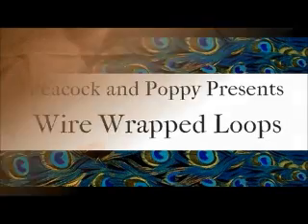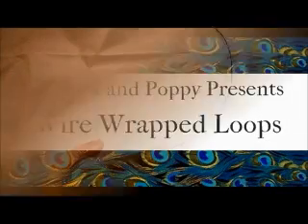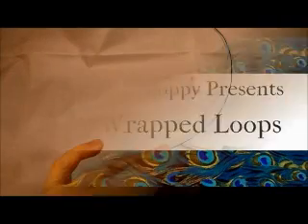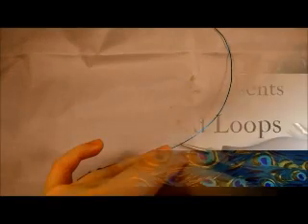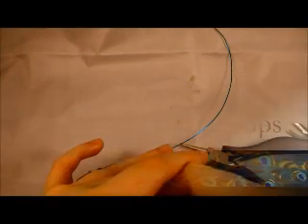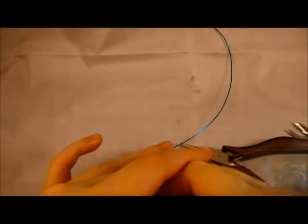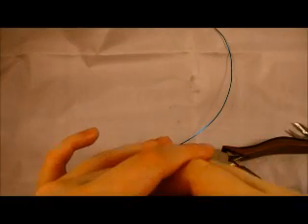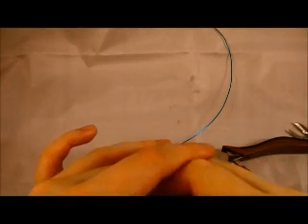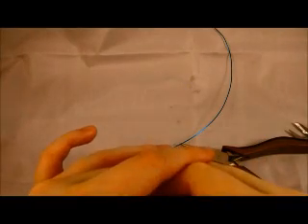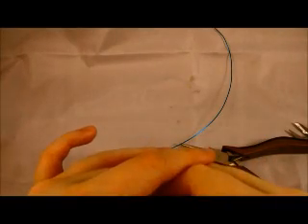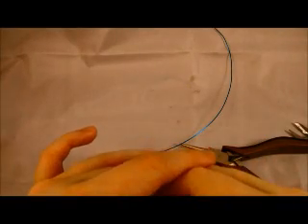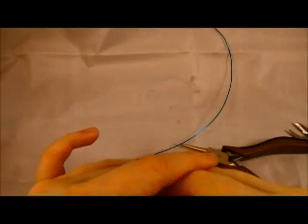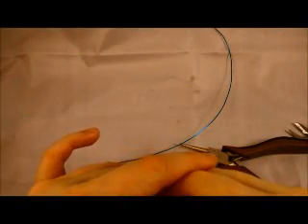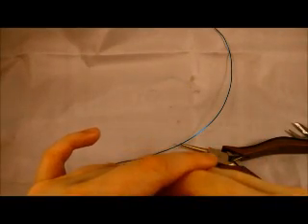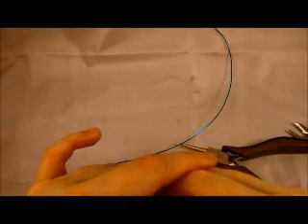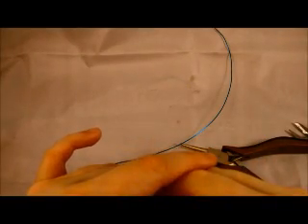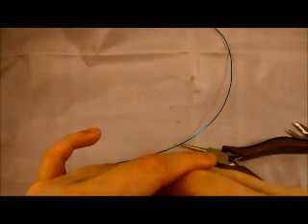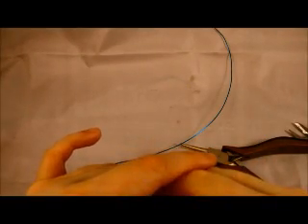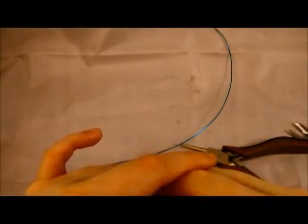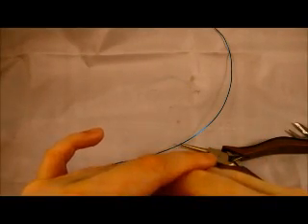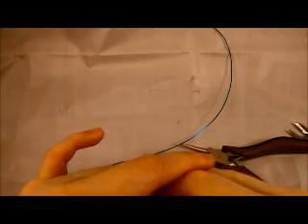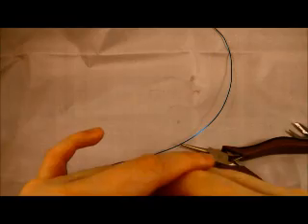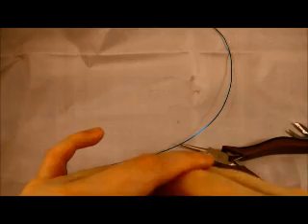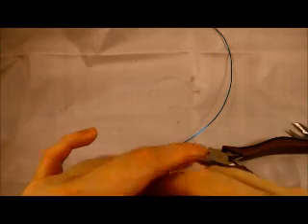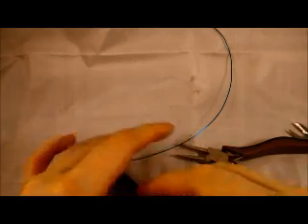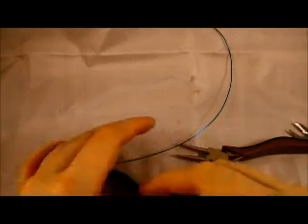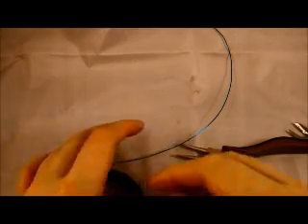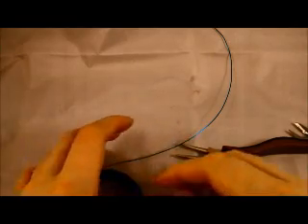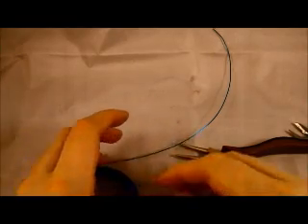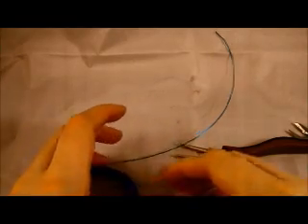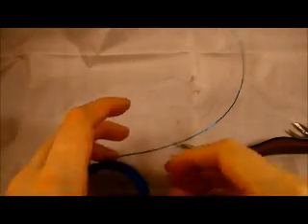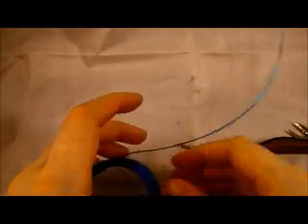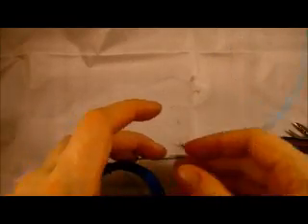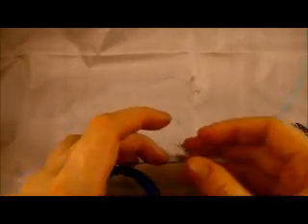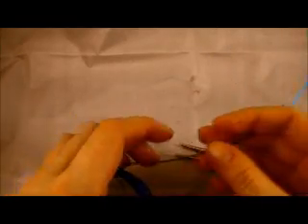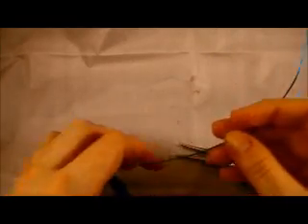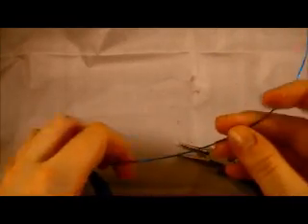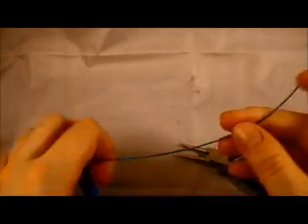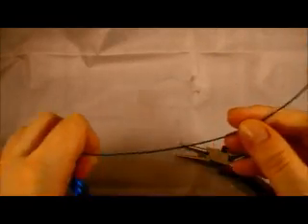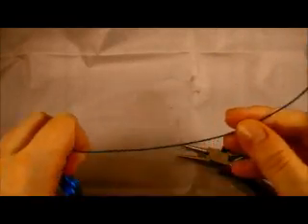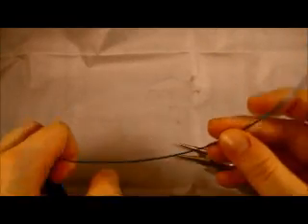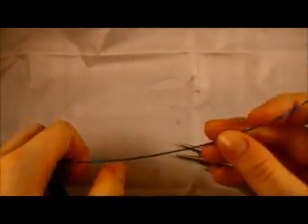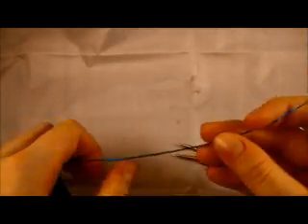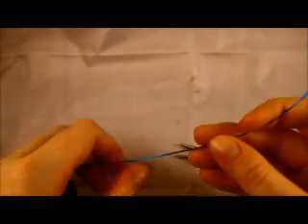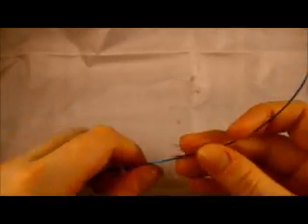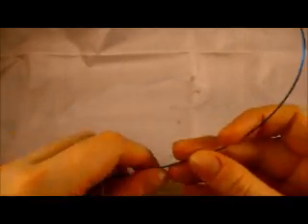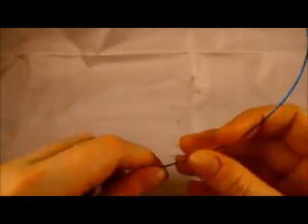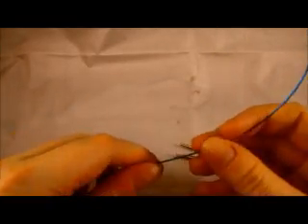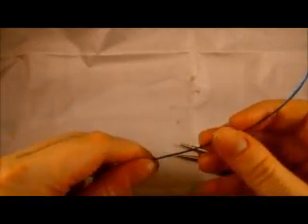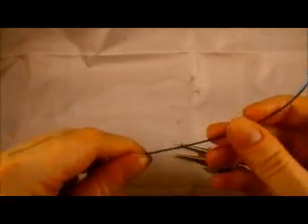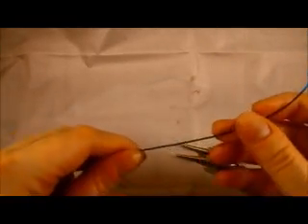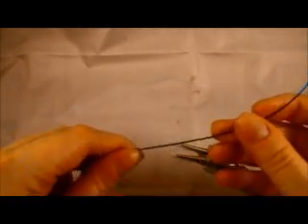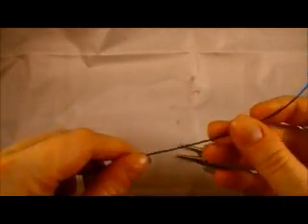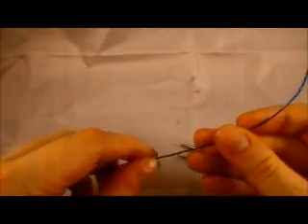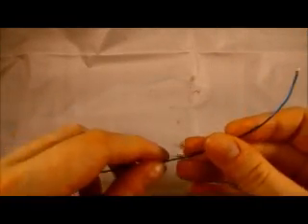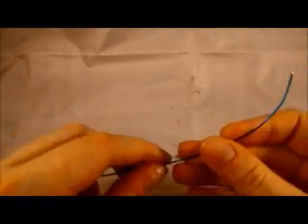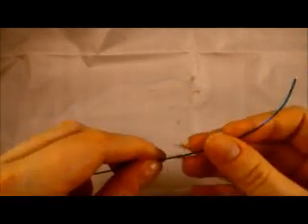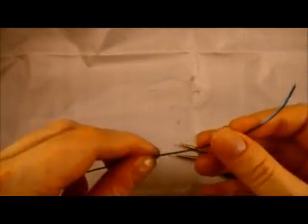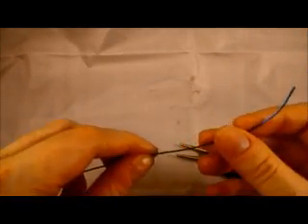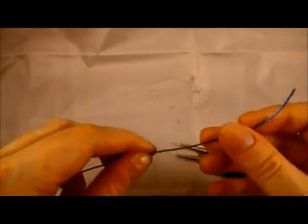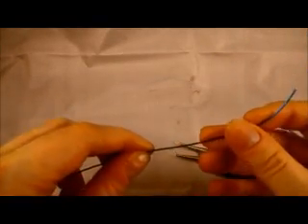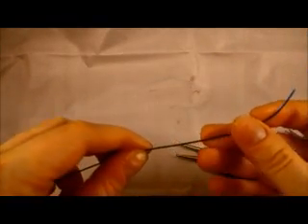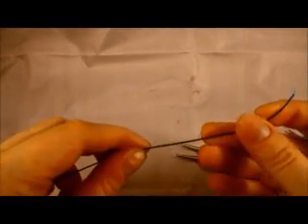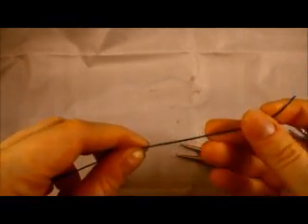Hi guys, this is Heather from Peacock and Poppy and I'm here to show you how to make a simple wire wrapped loop.